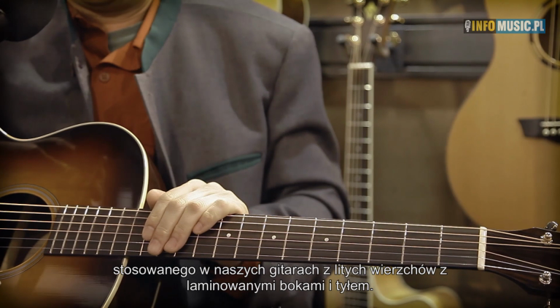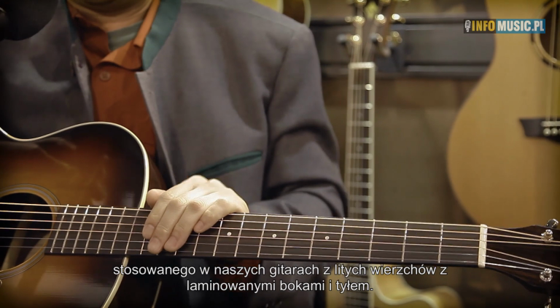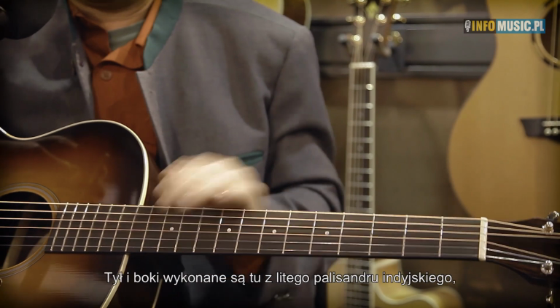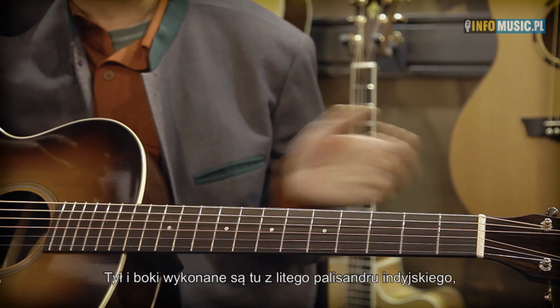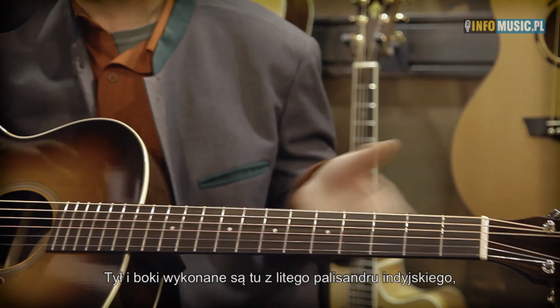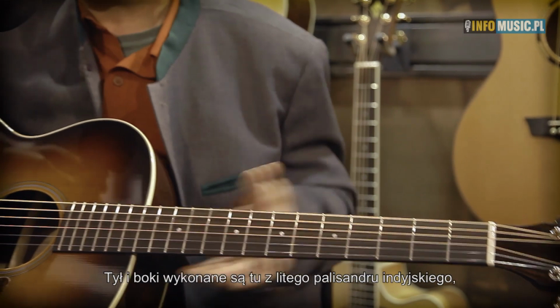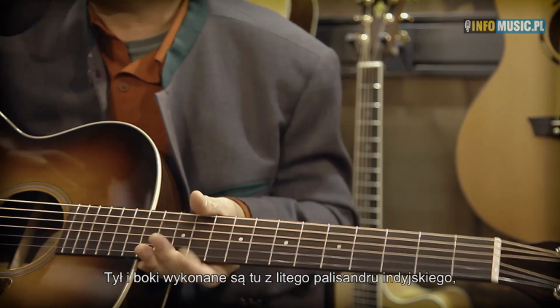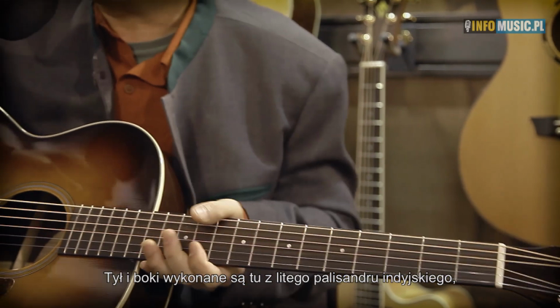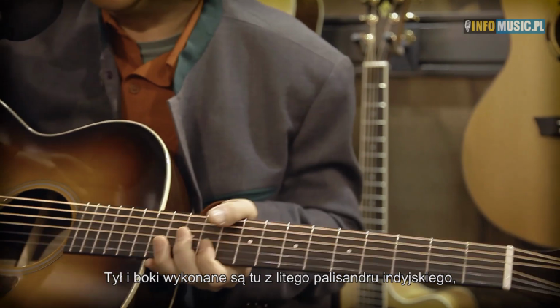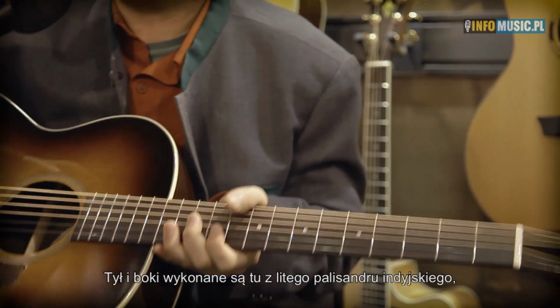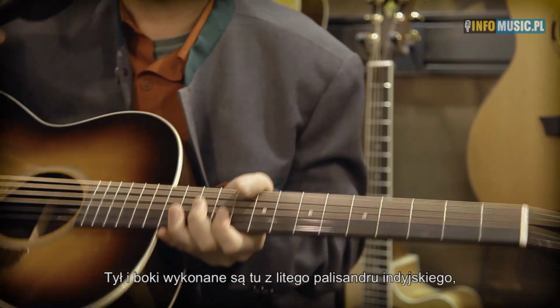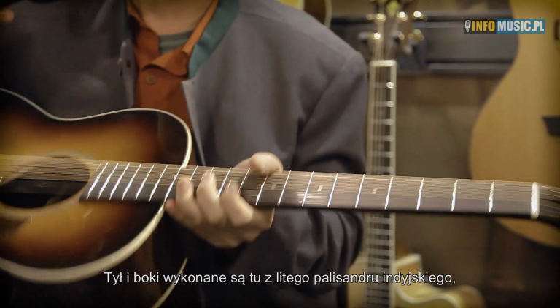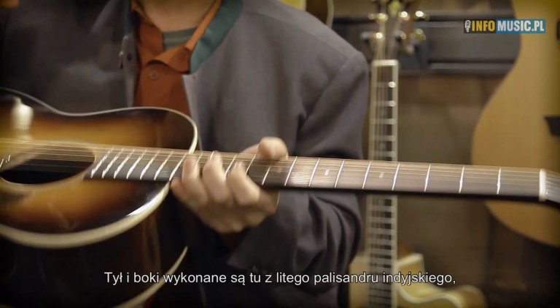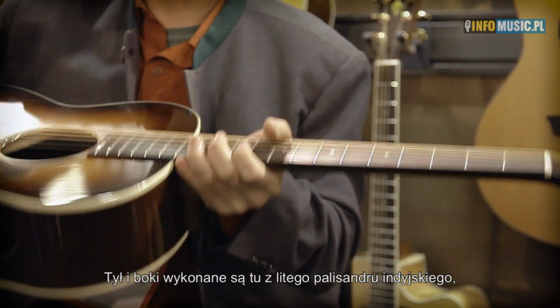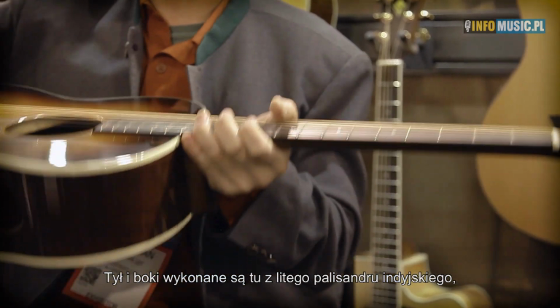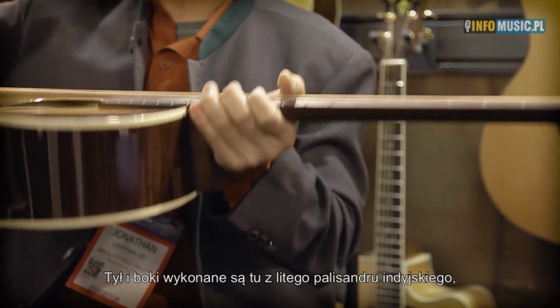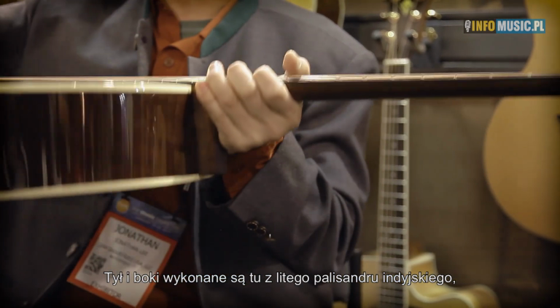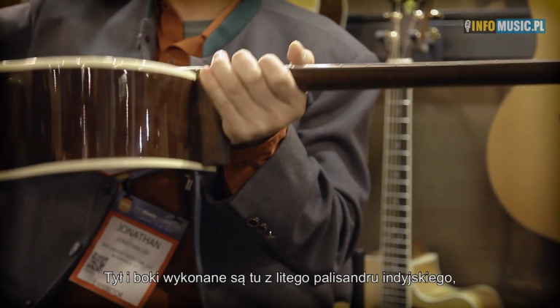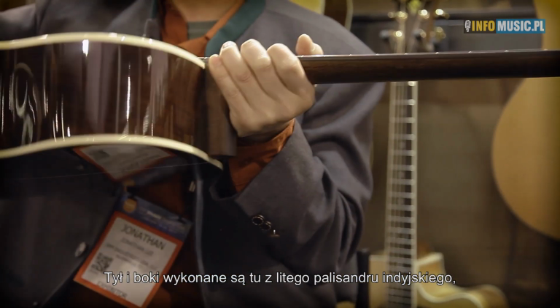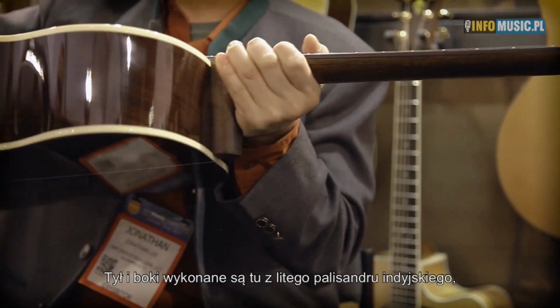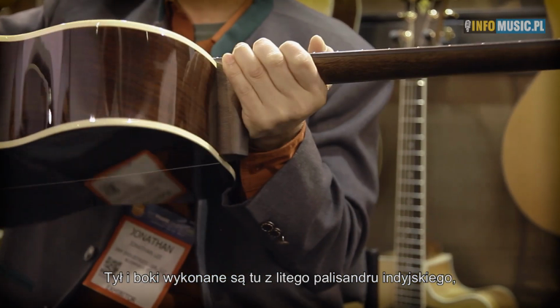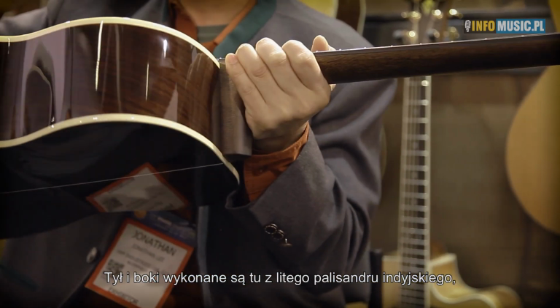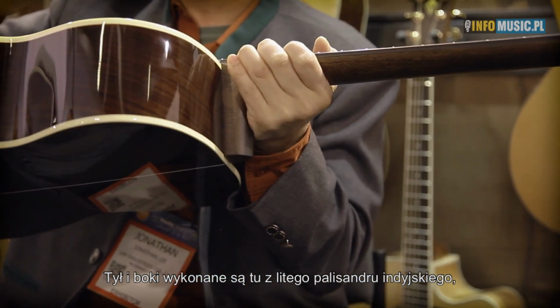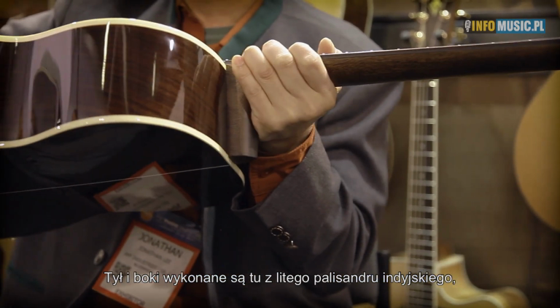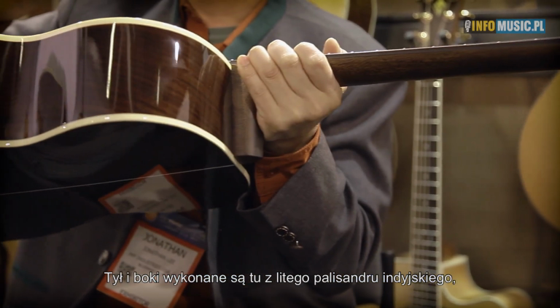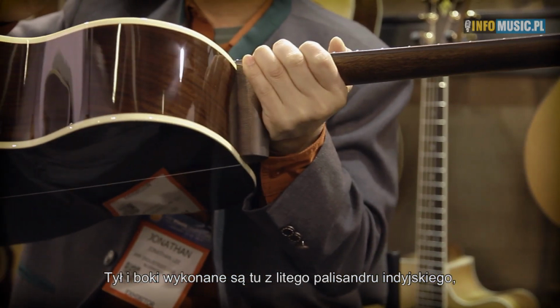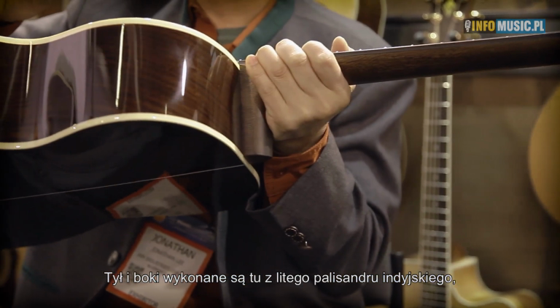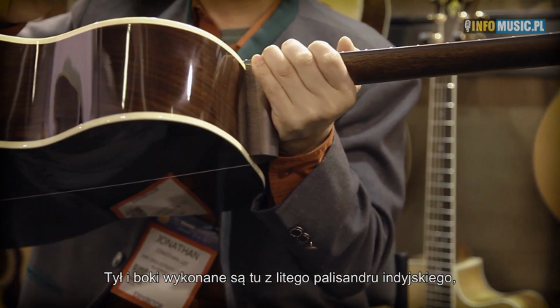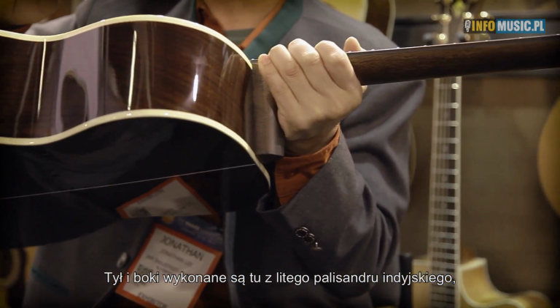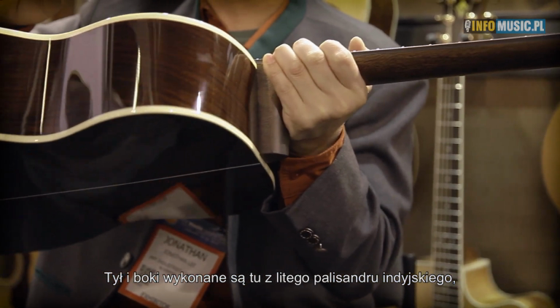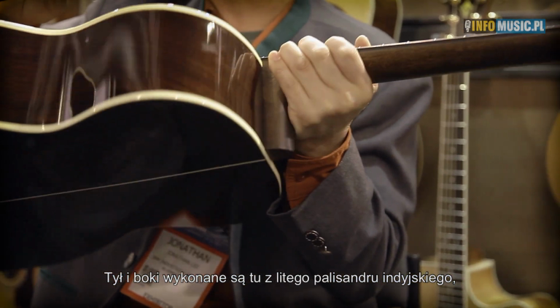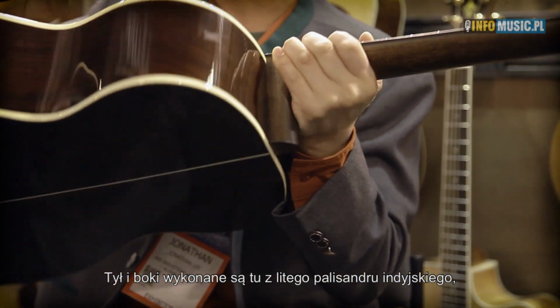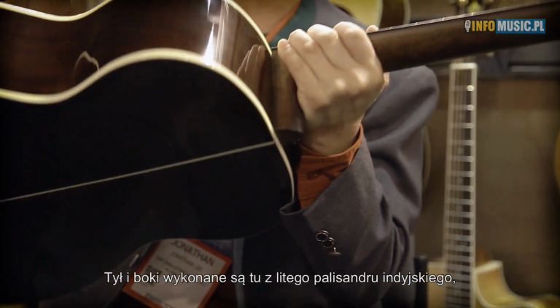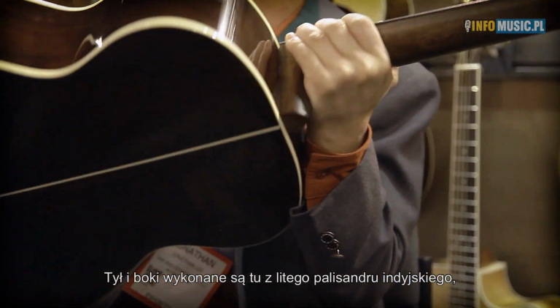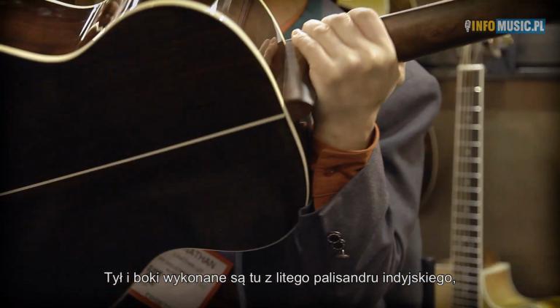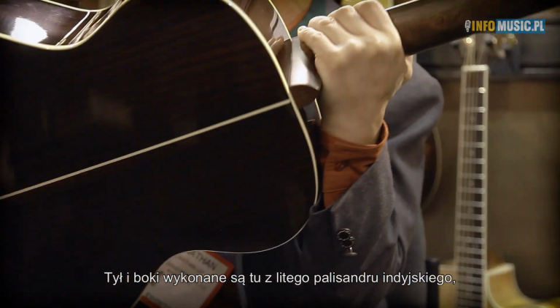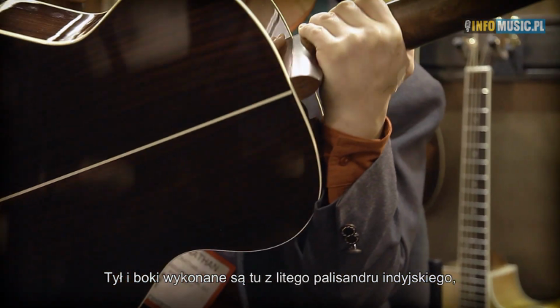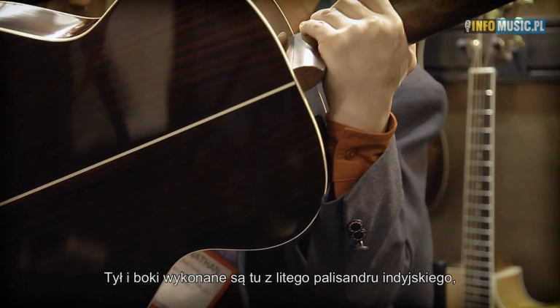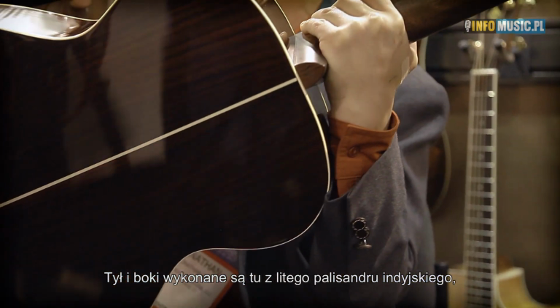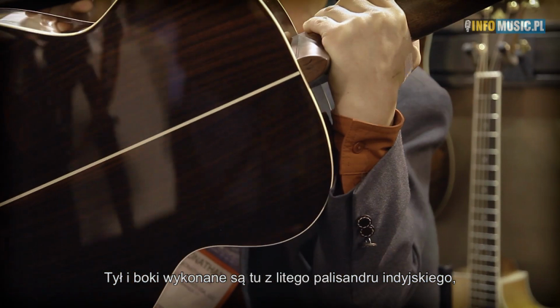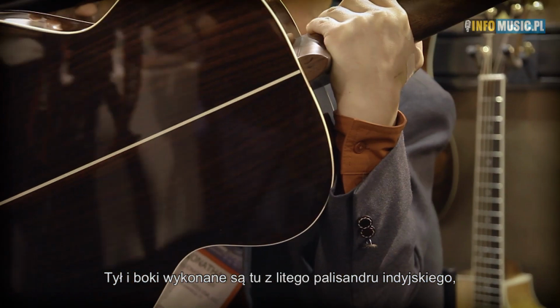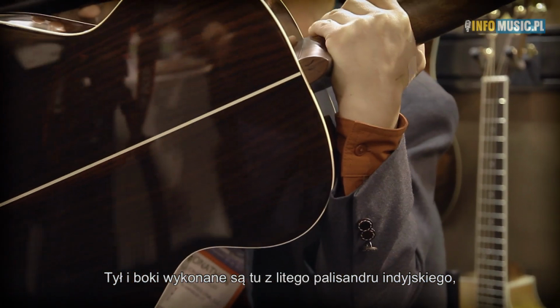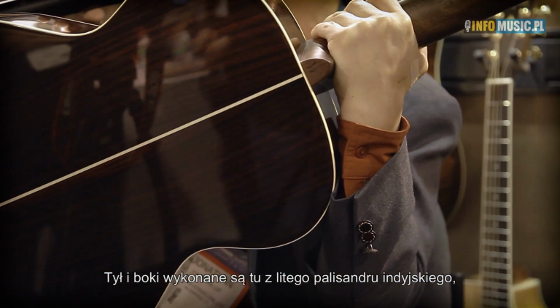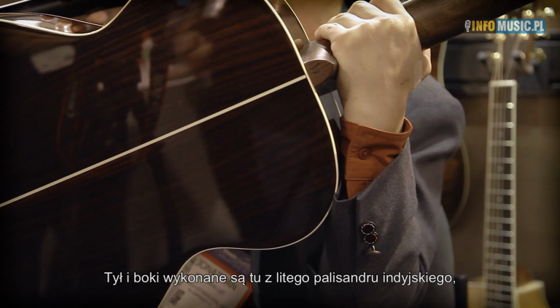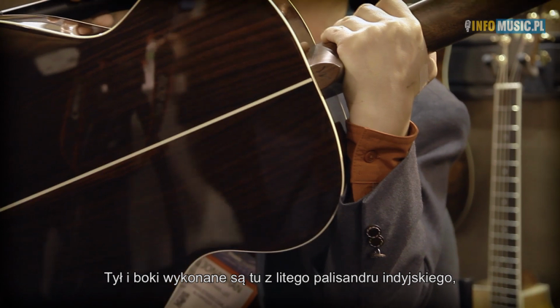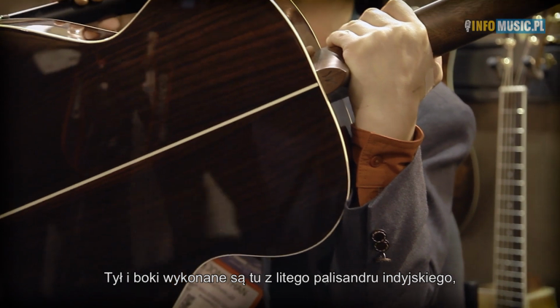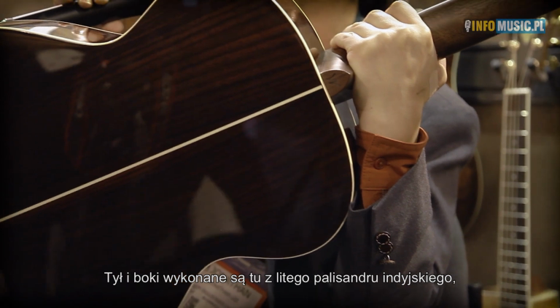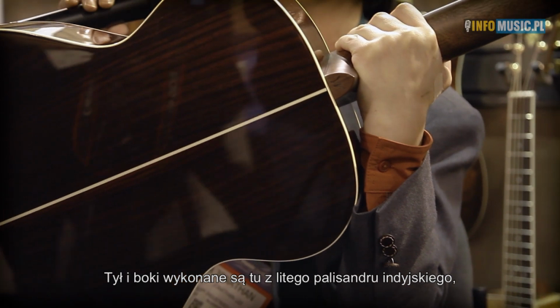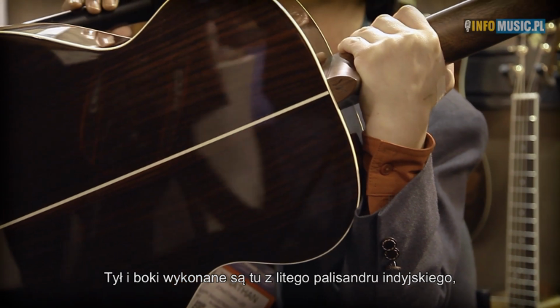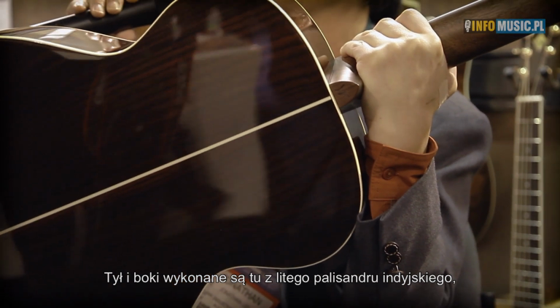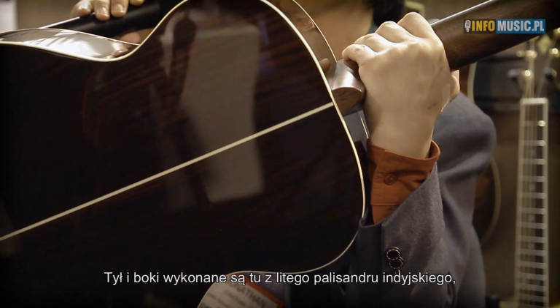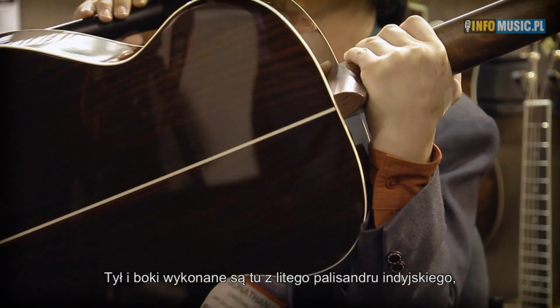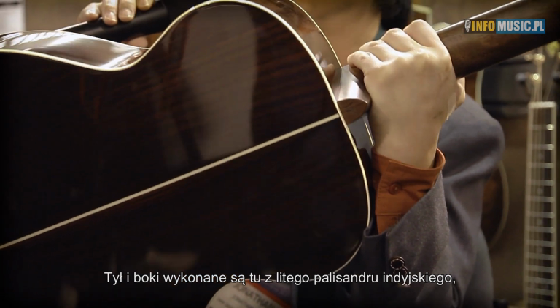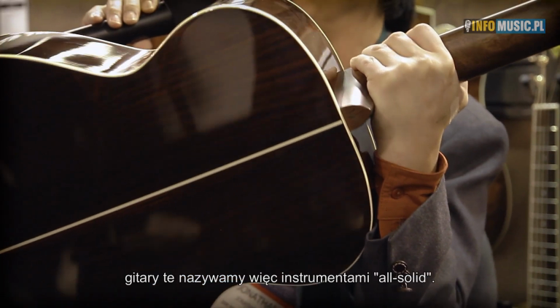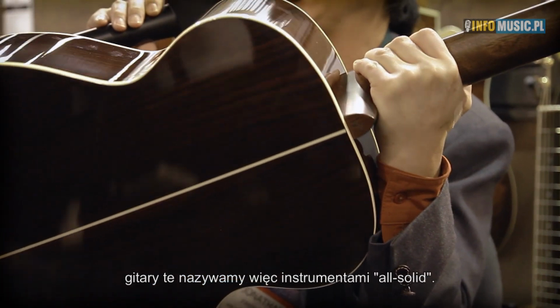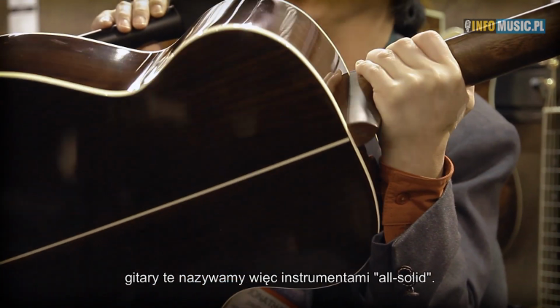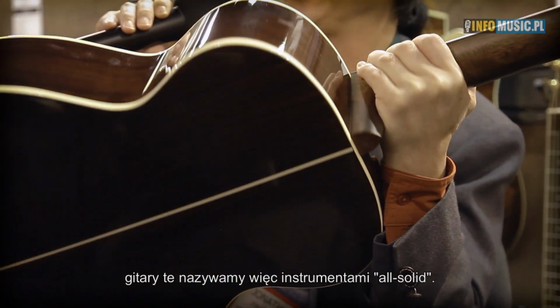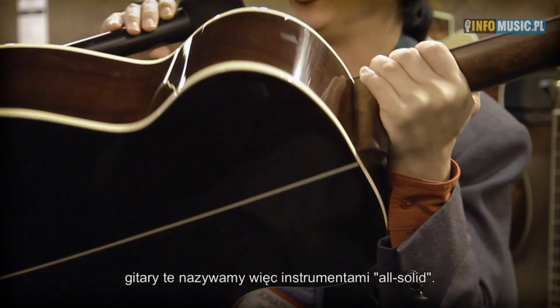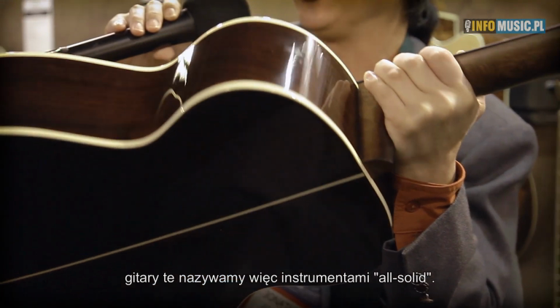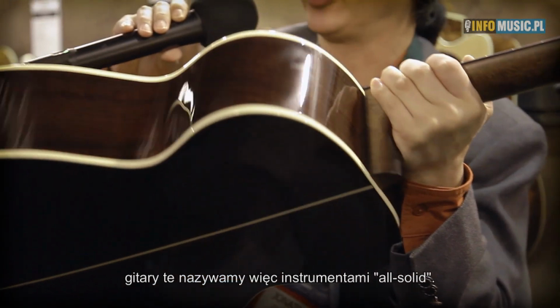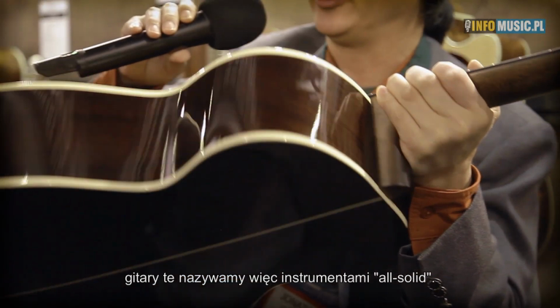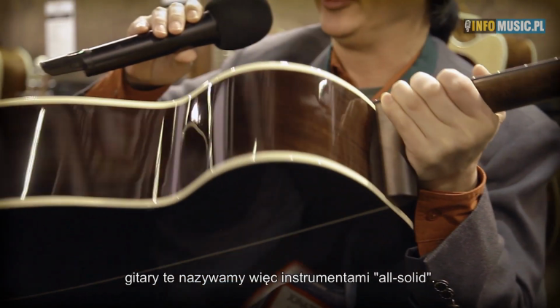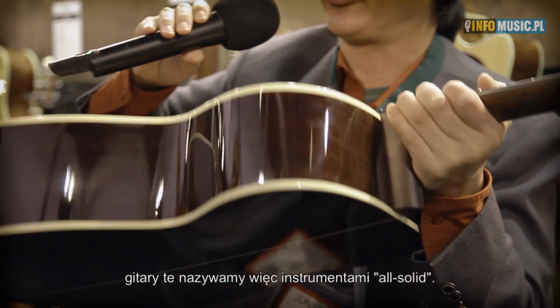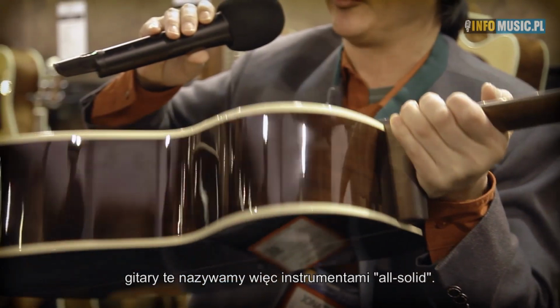The side and back of this is Indian rosewood — in this case, solid Indian rosewood. So we call this an all-solid instrument.